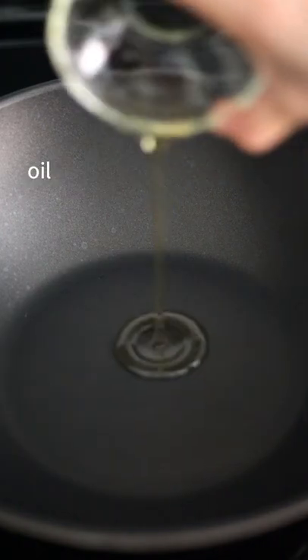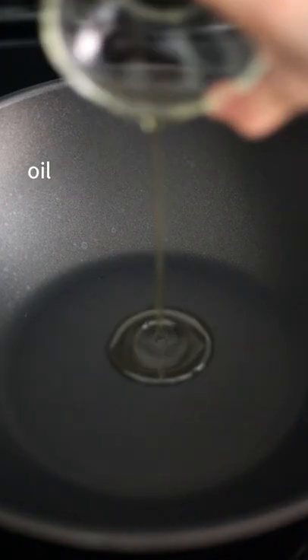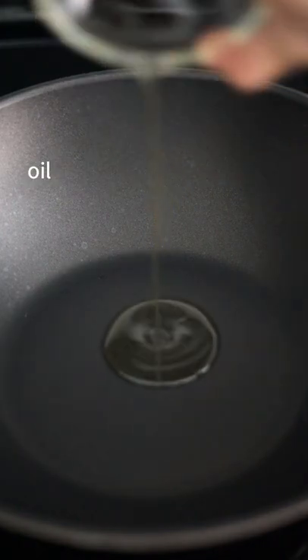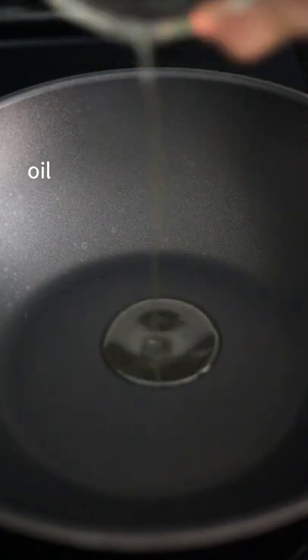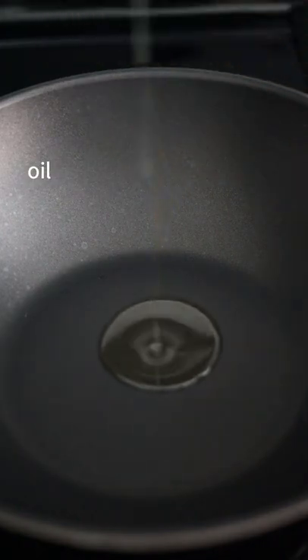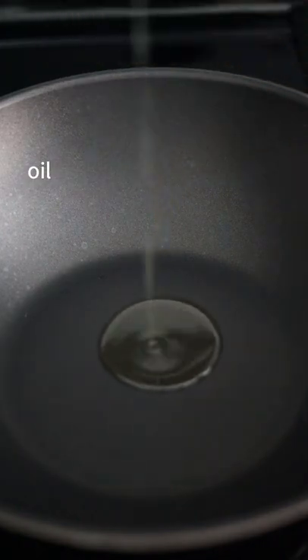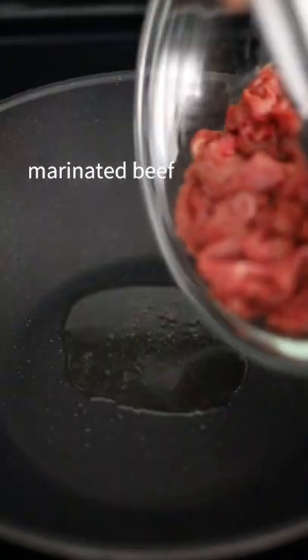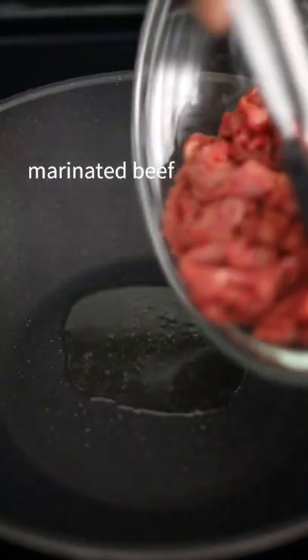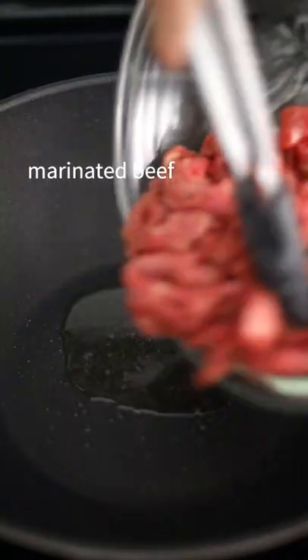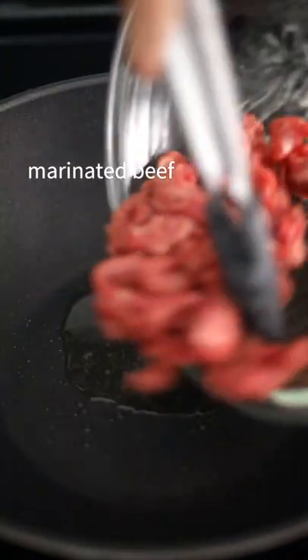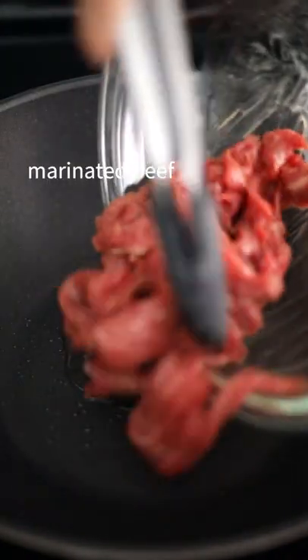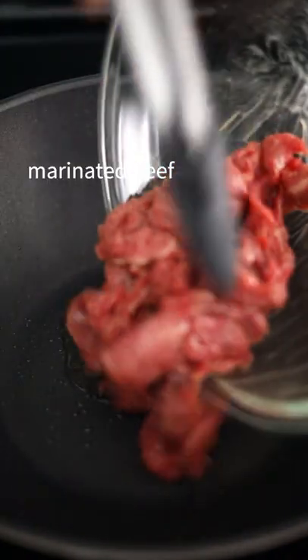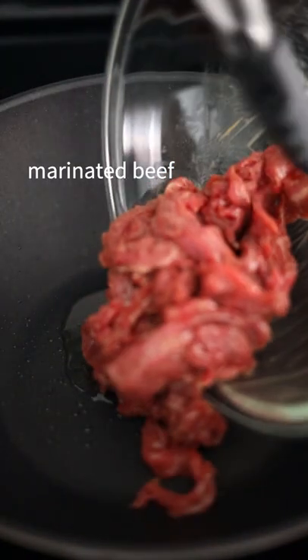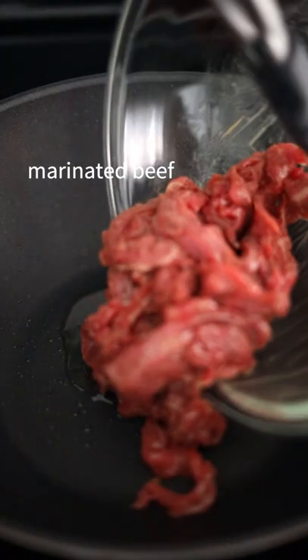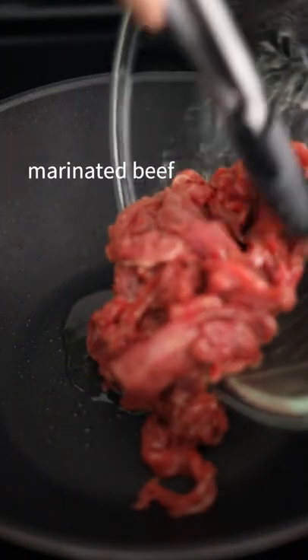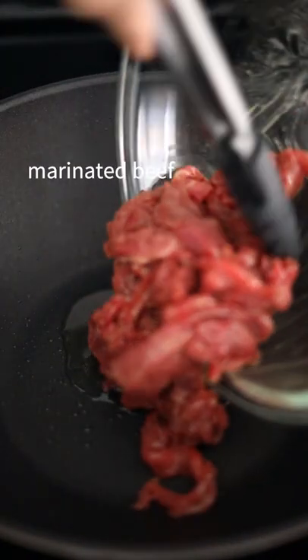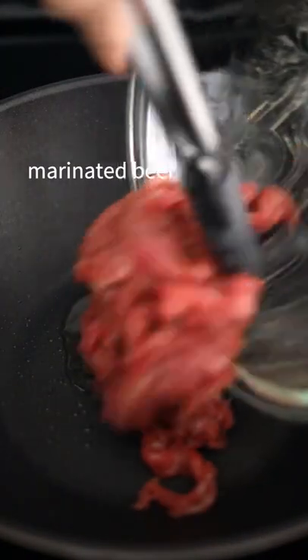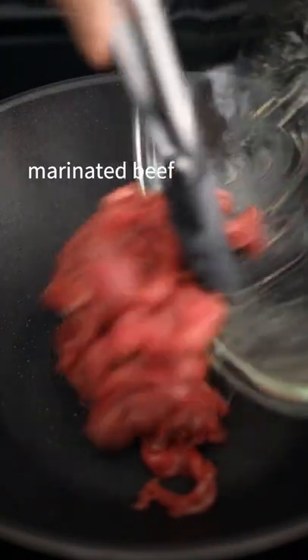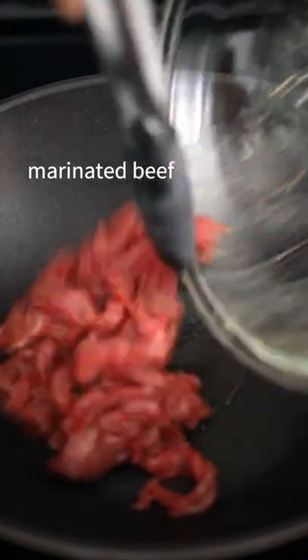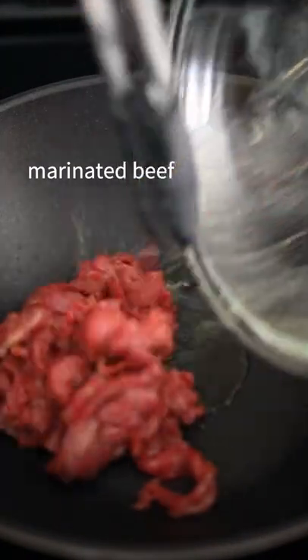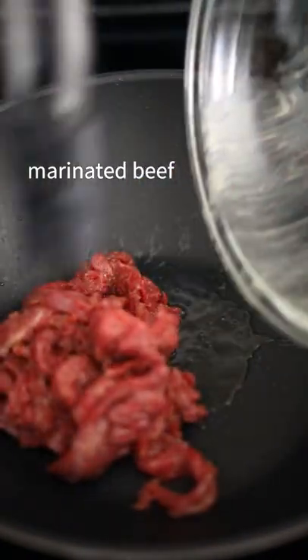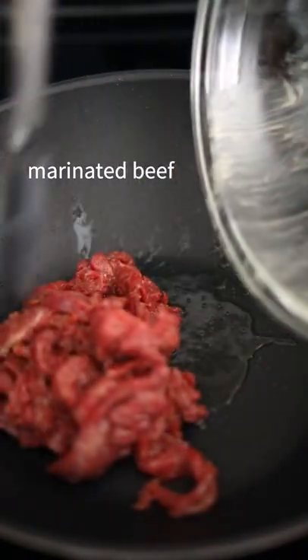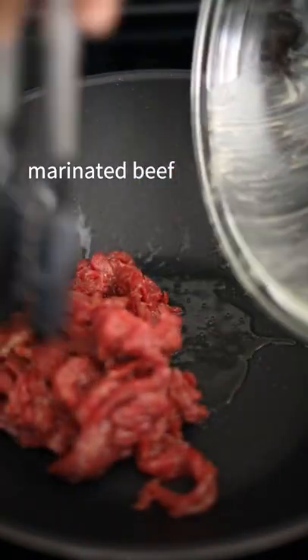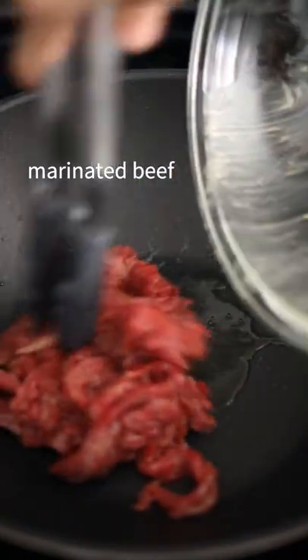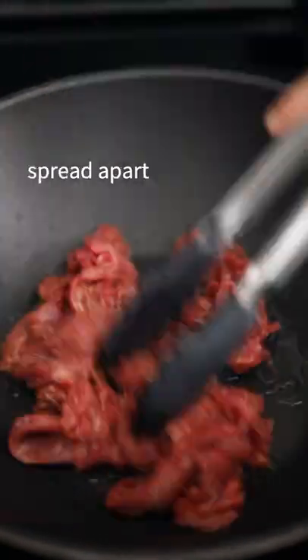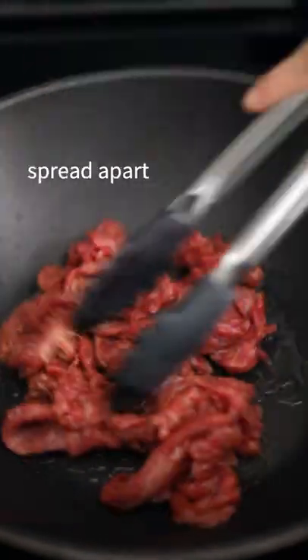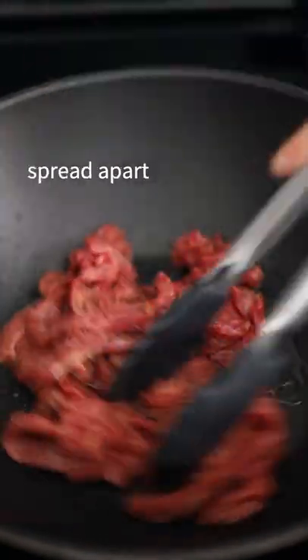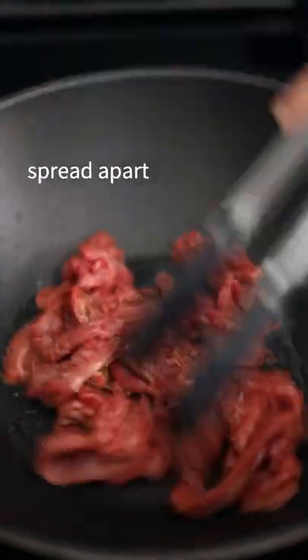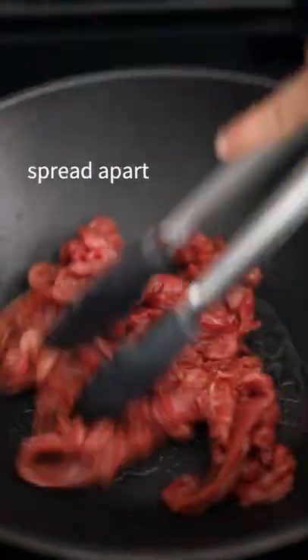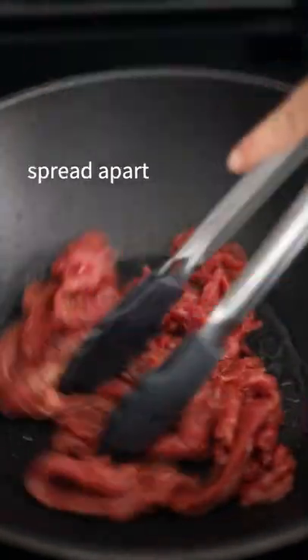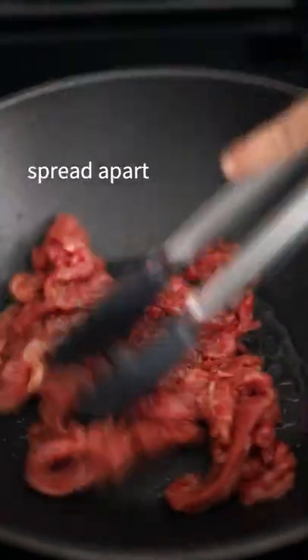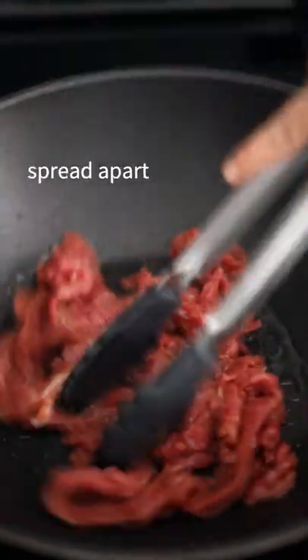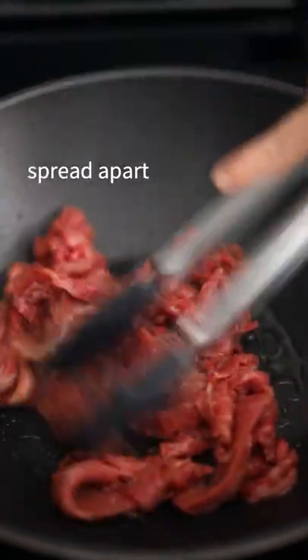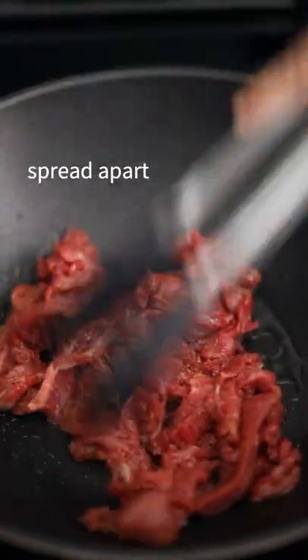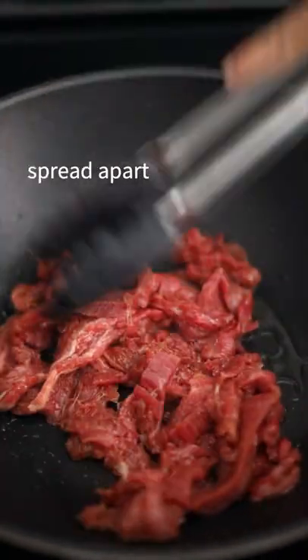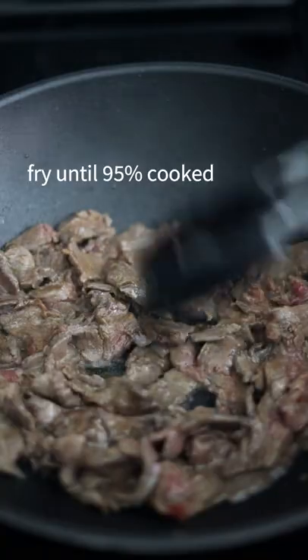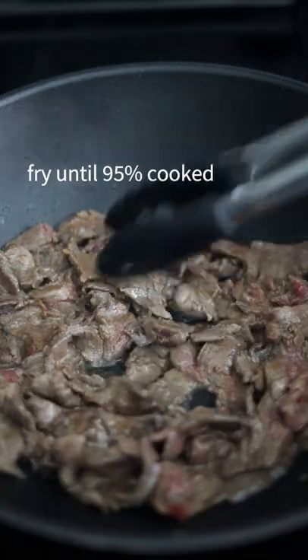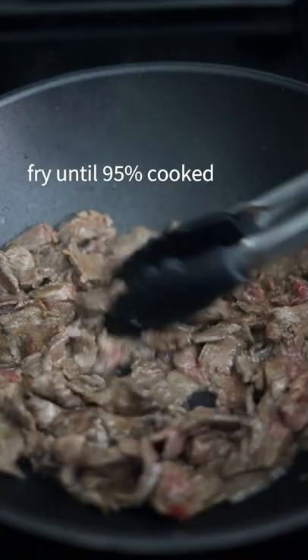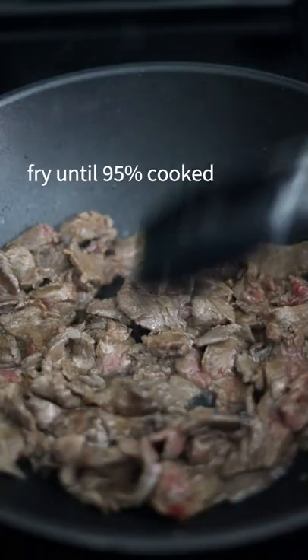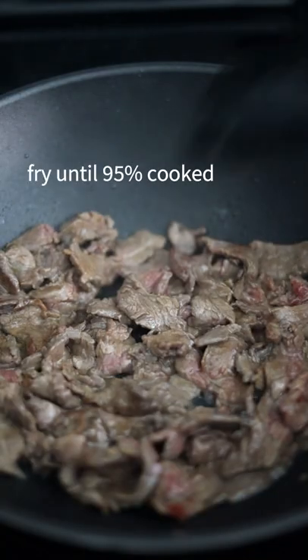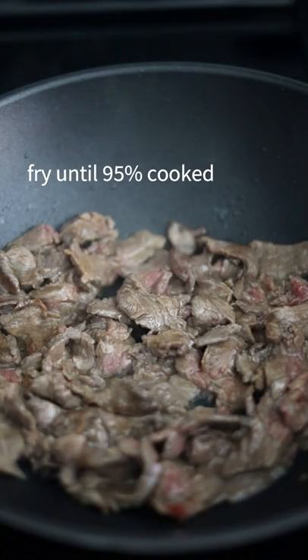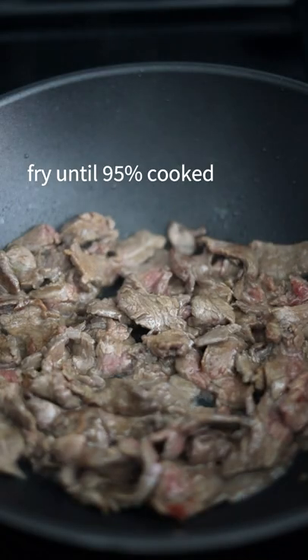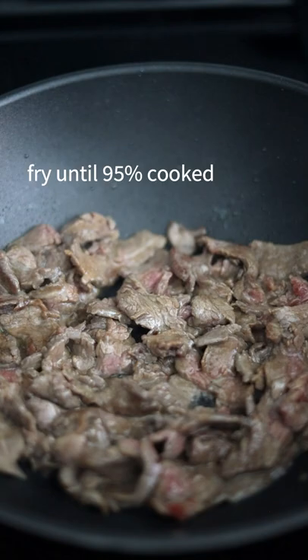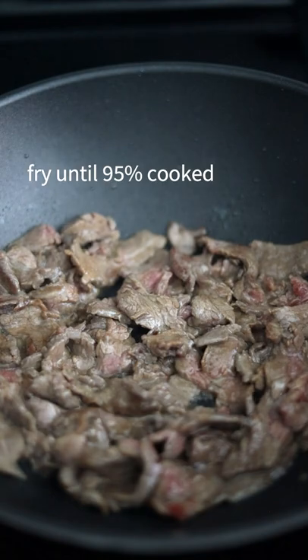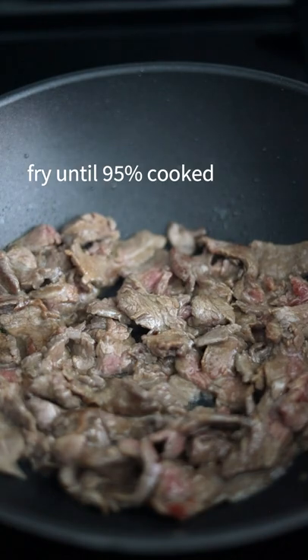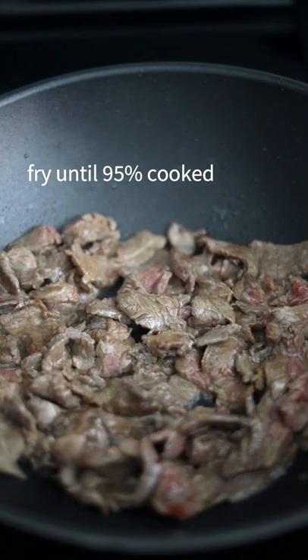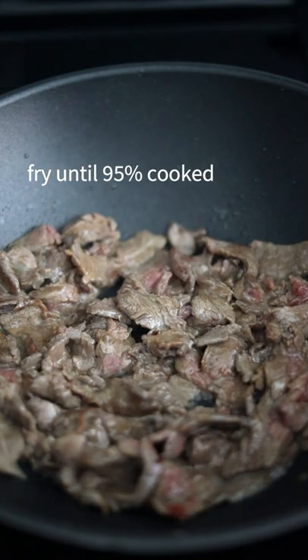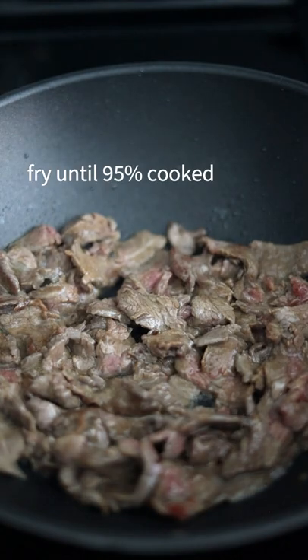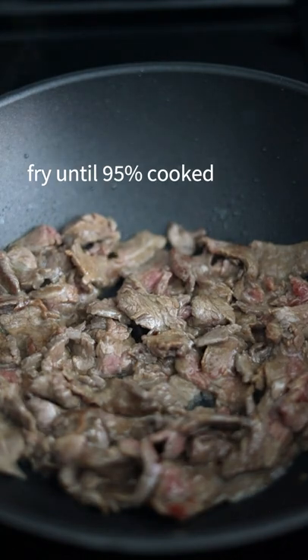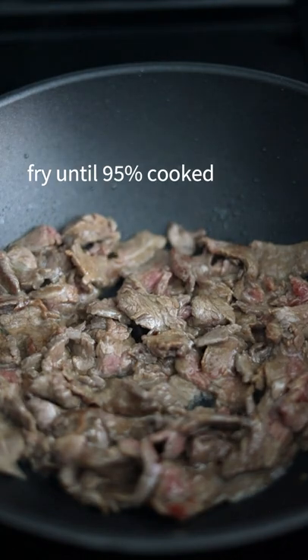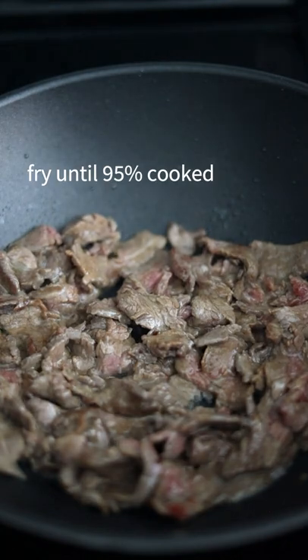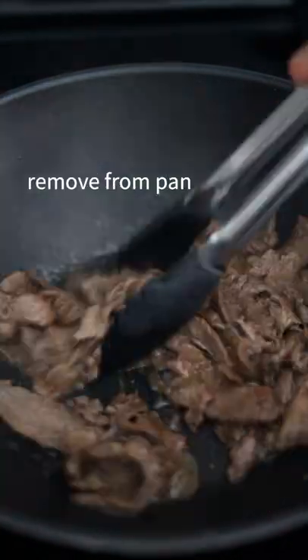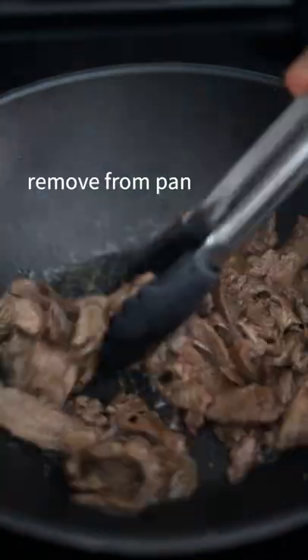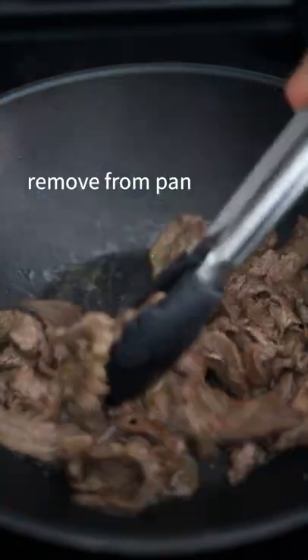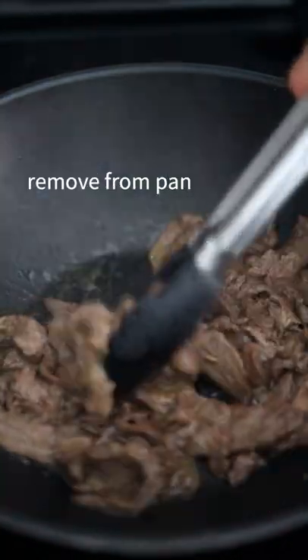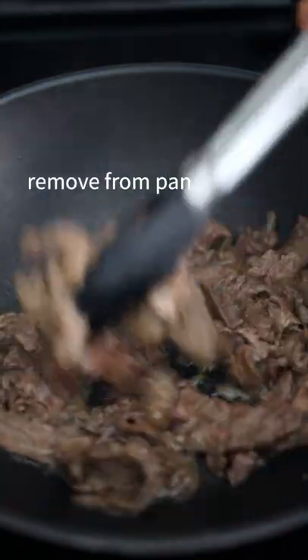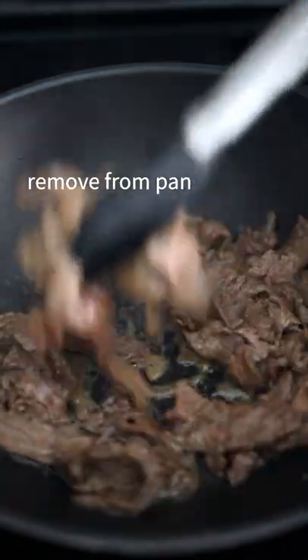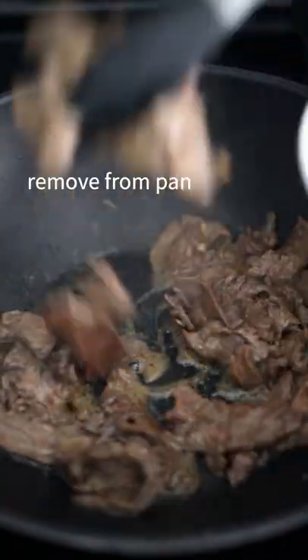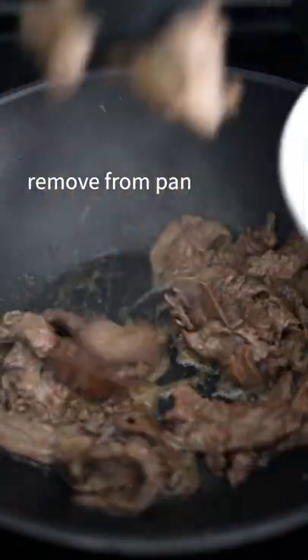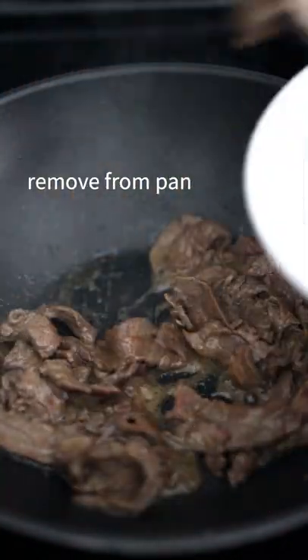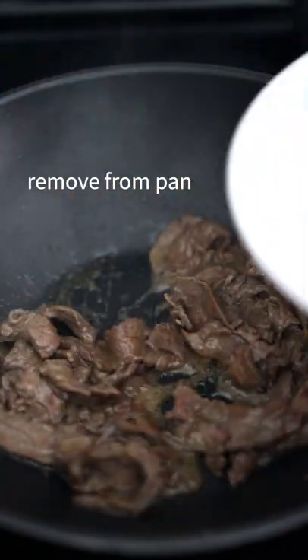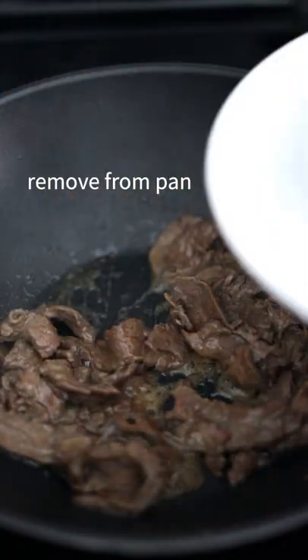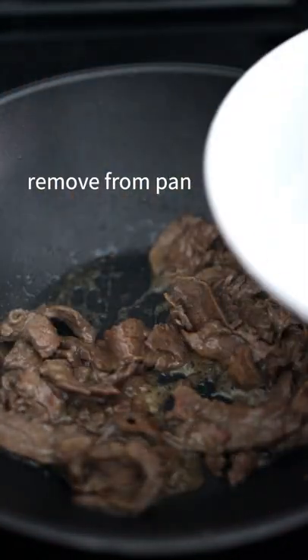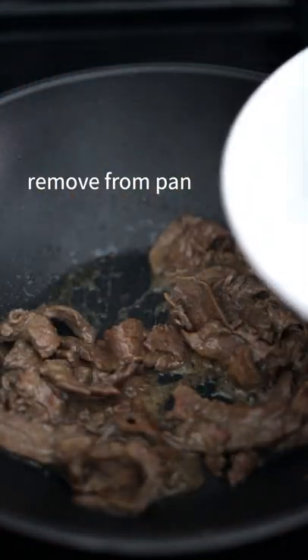add oil and your marinated beef, spread apart, fry until 95% cooked, then remove from pan.